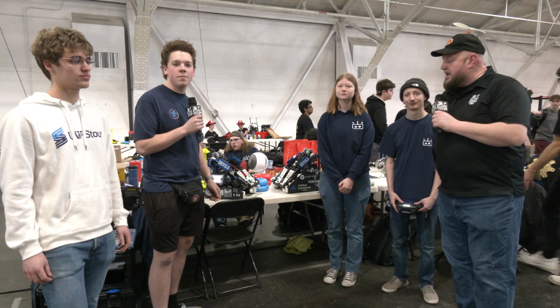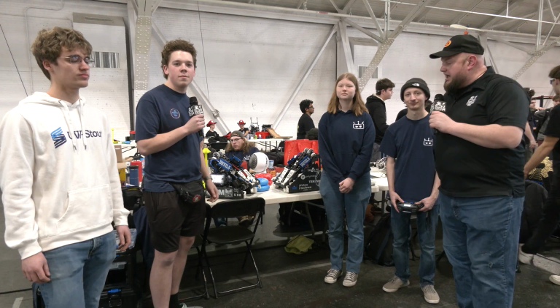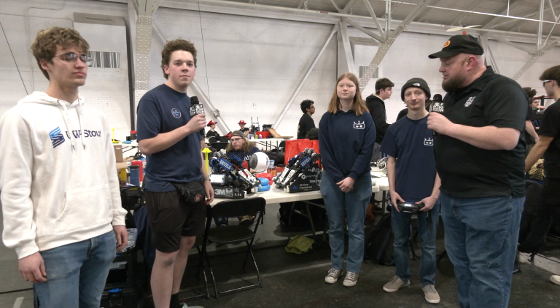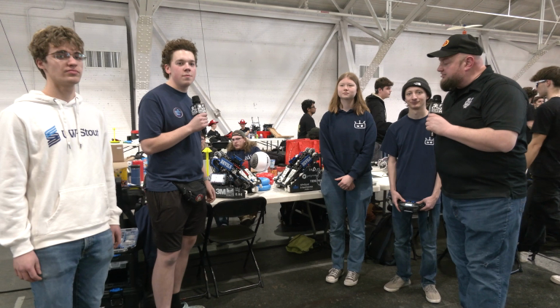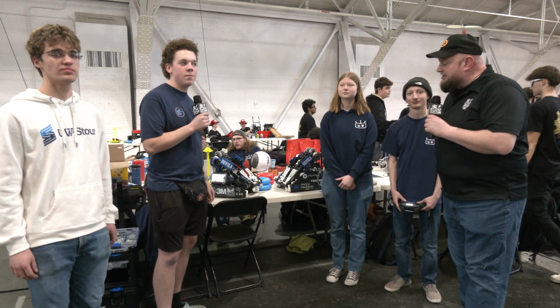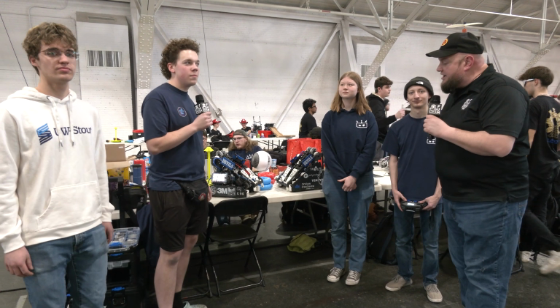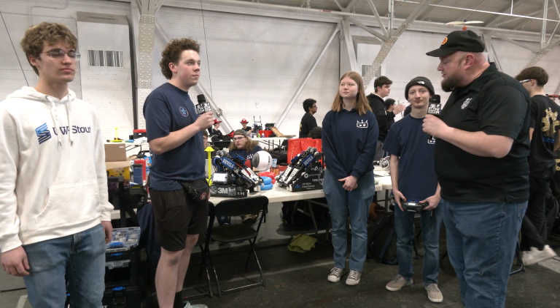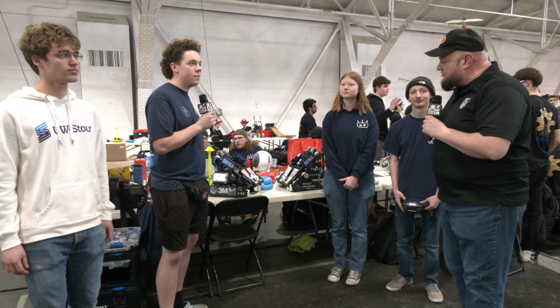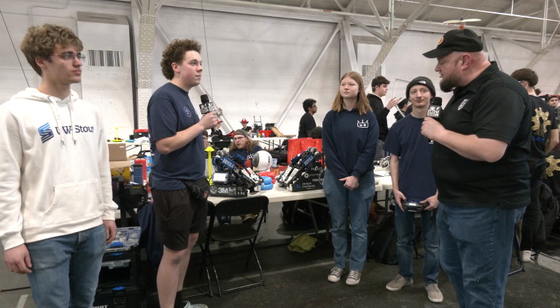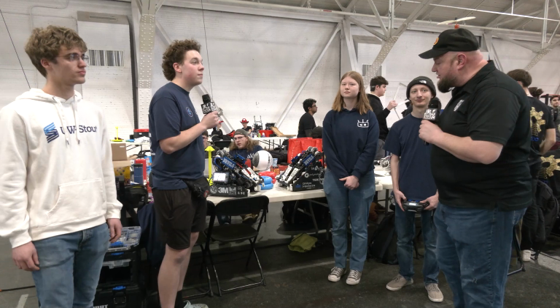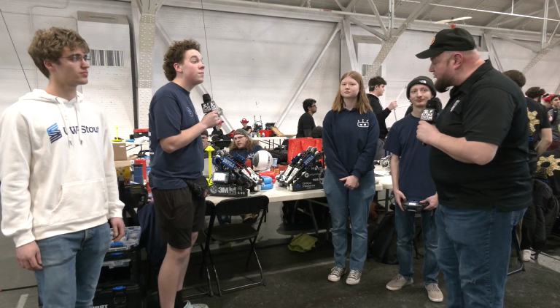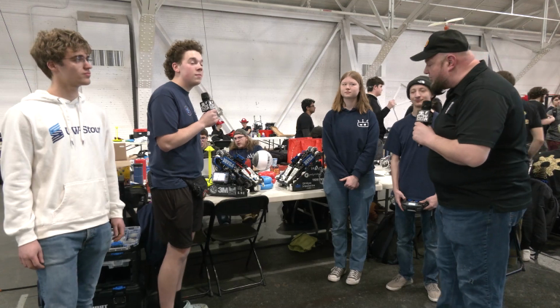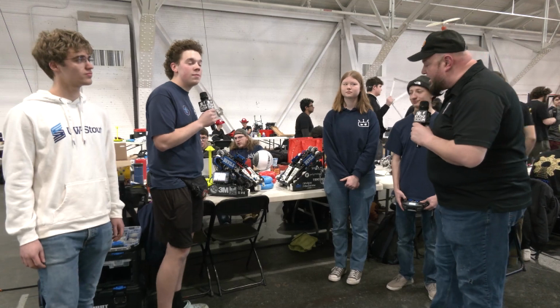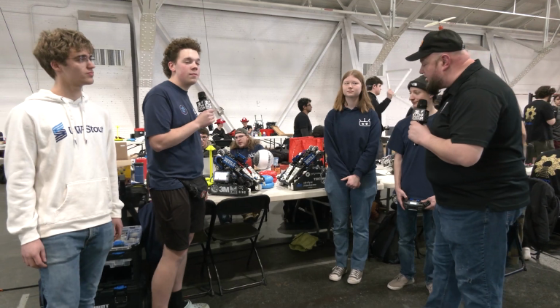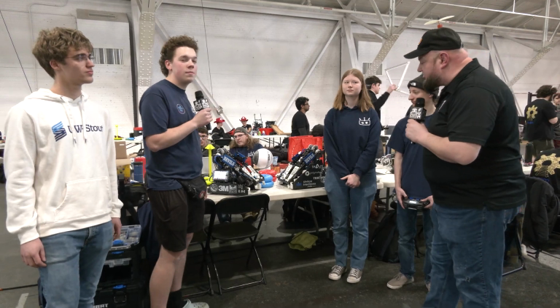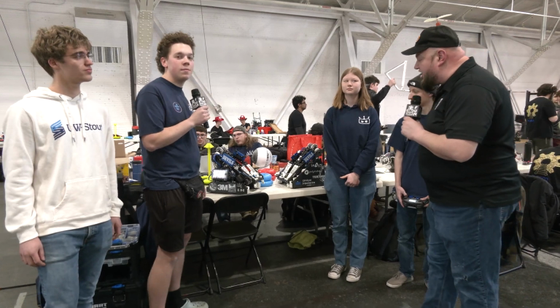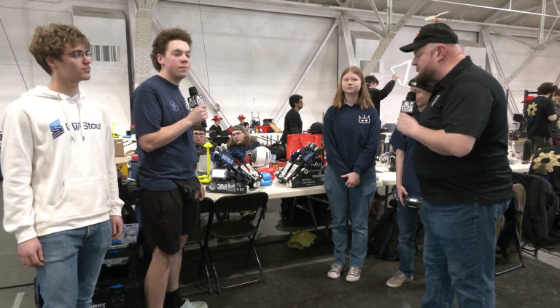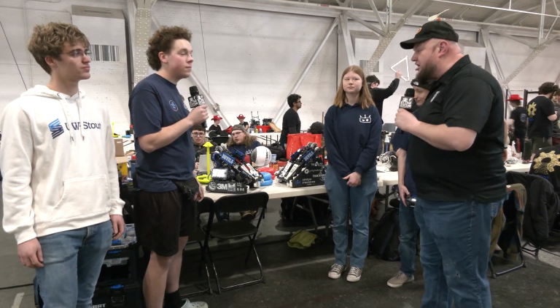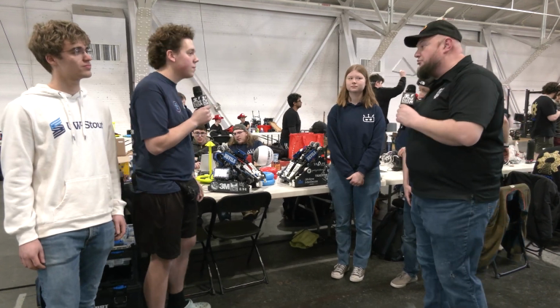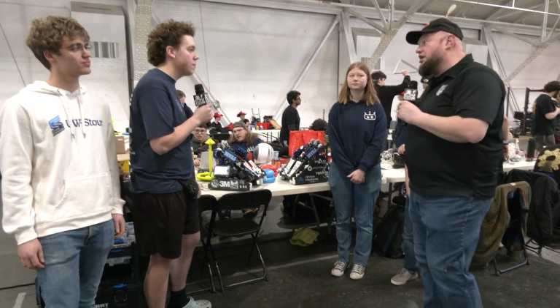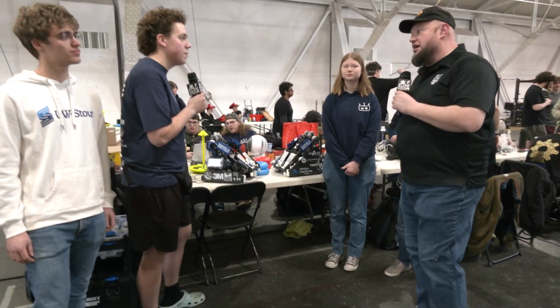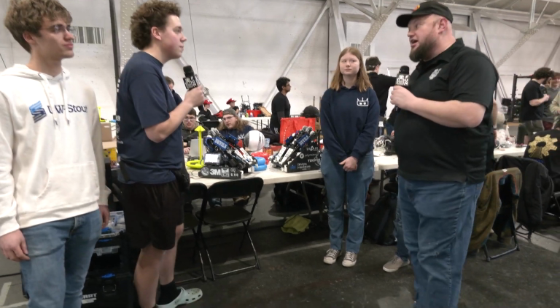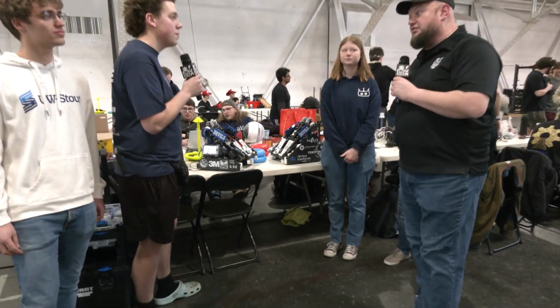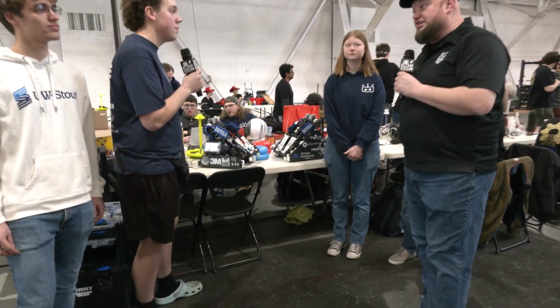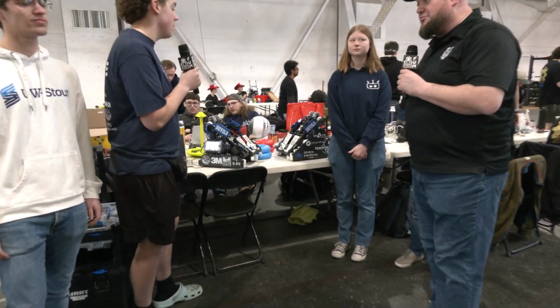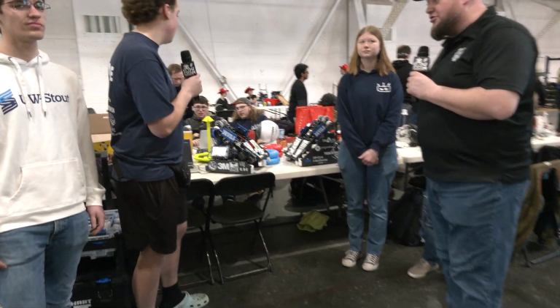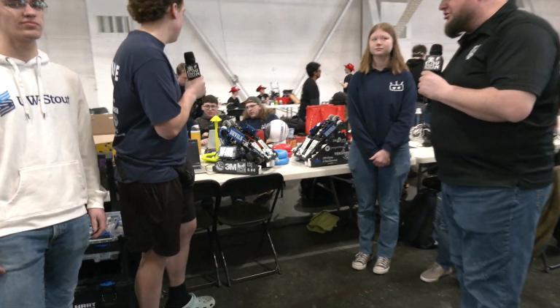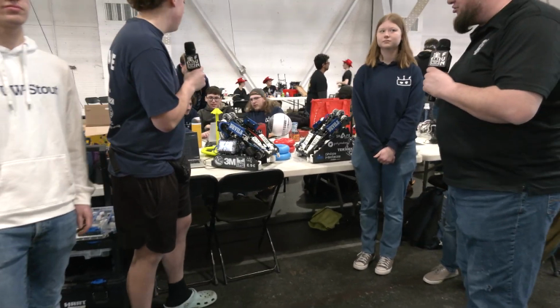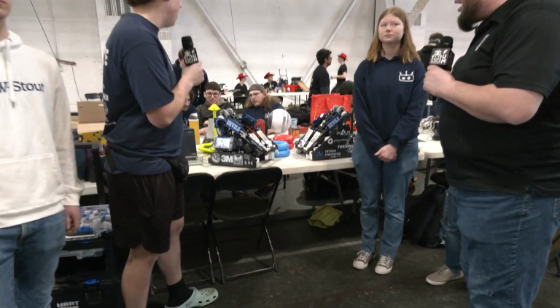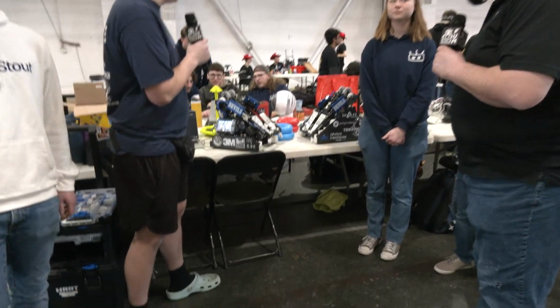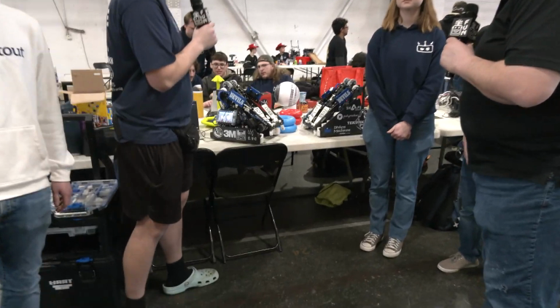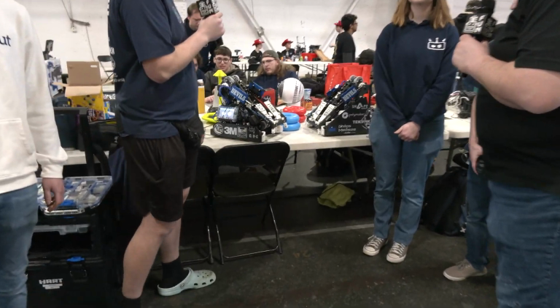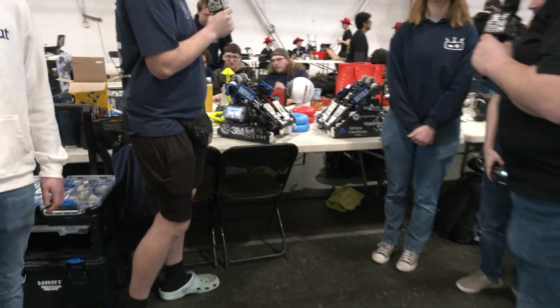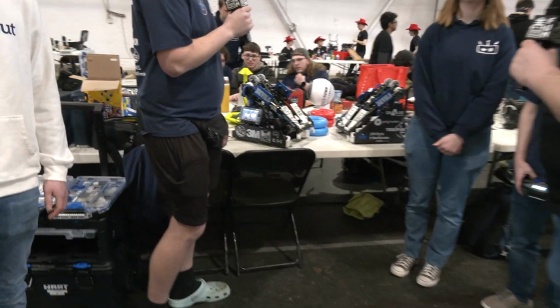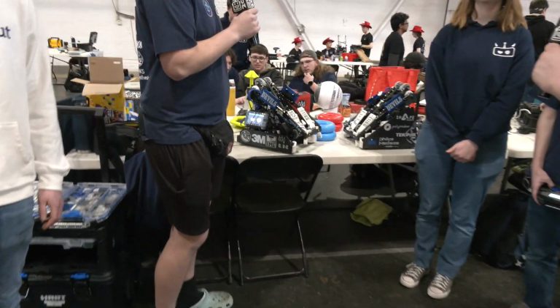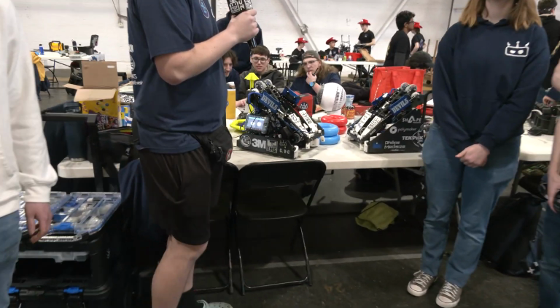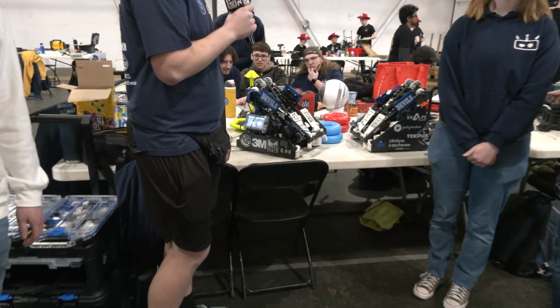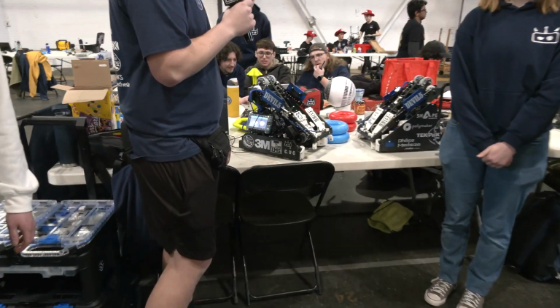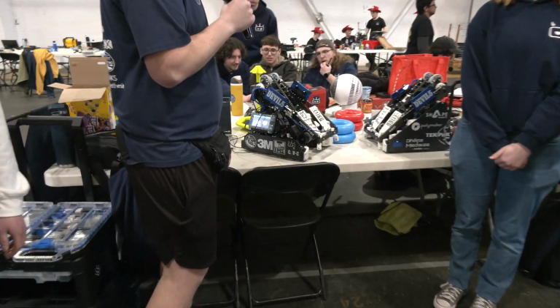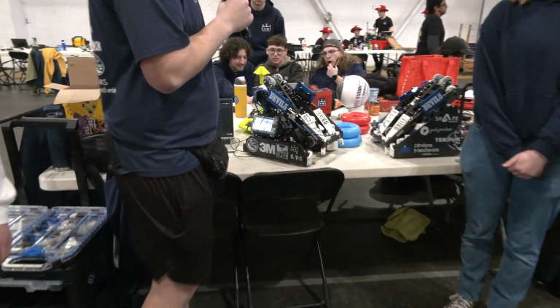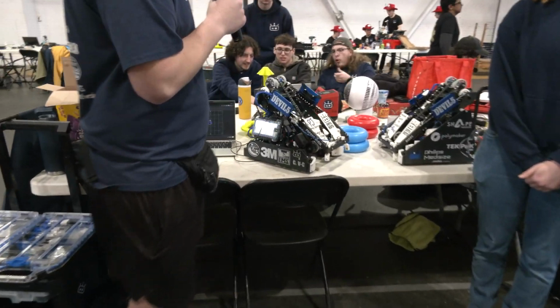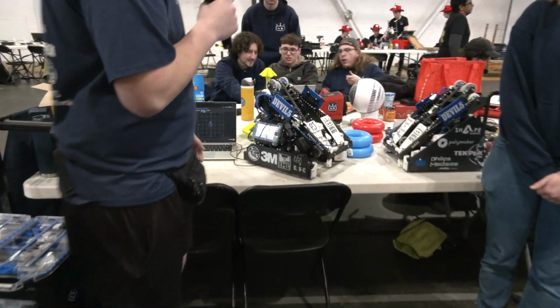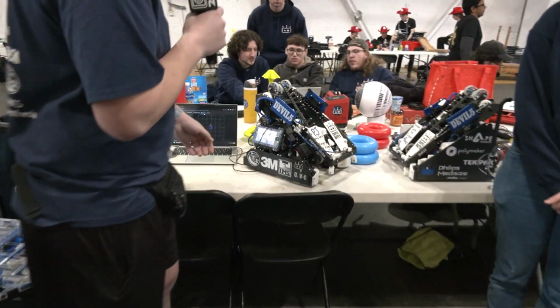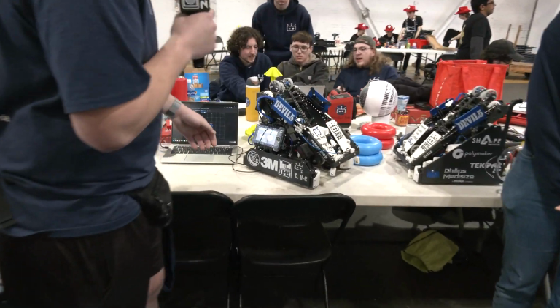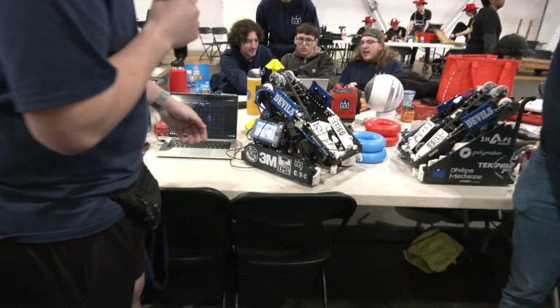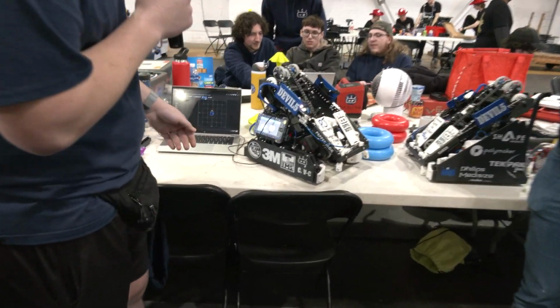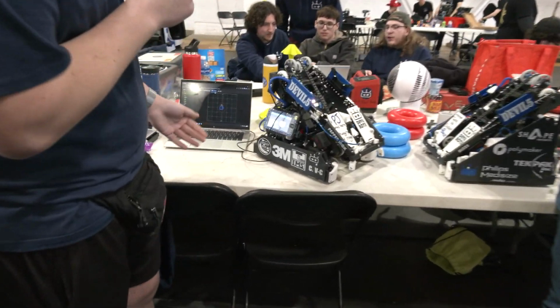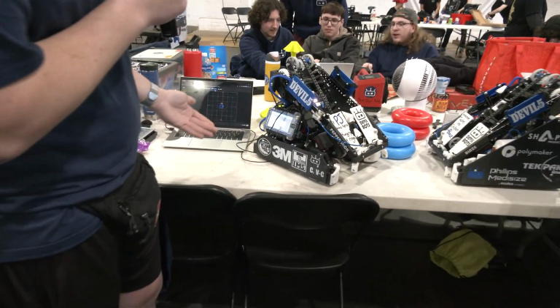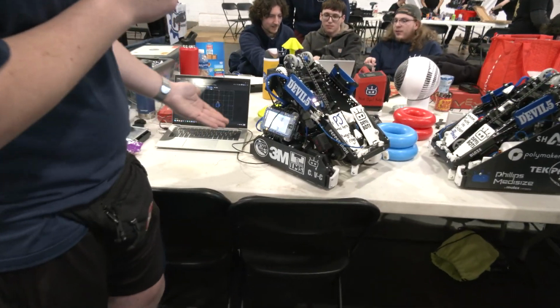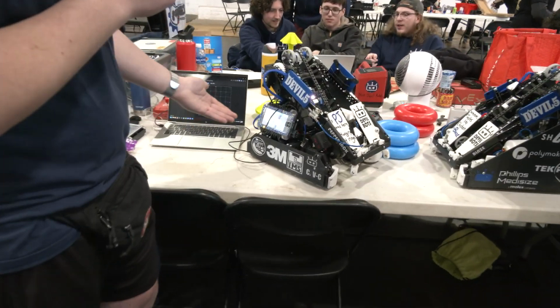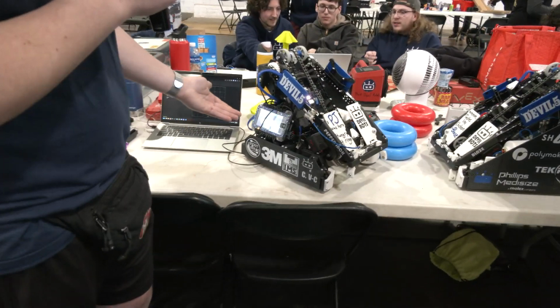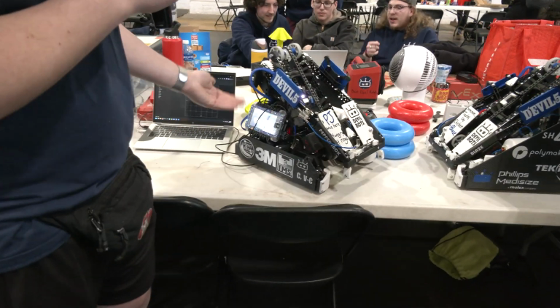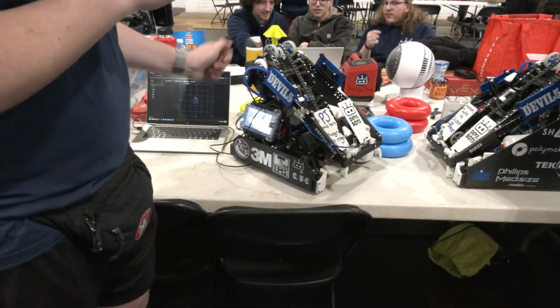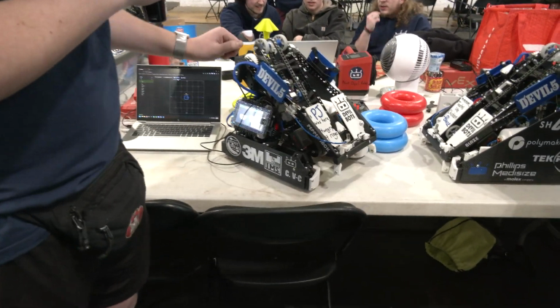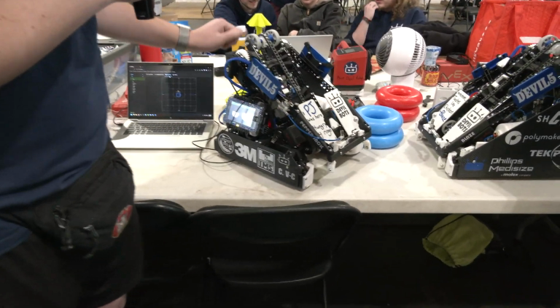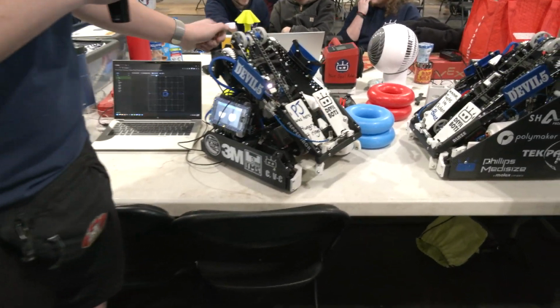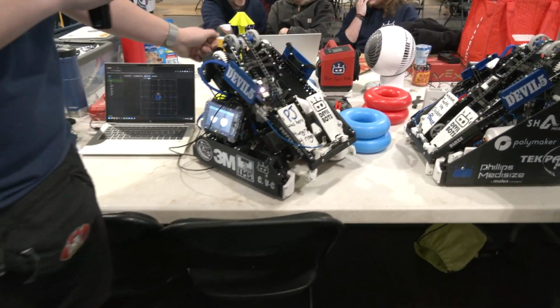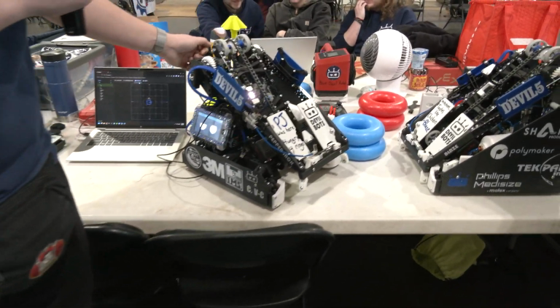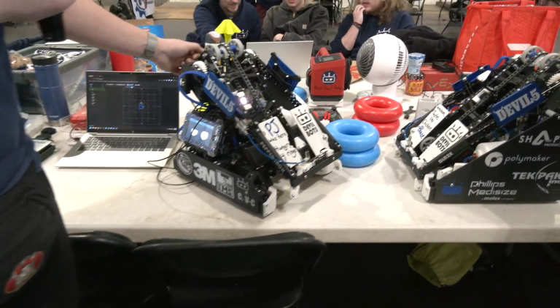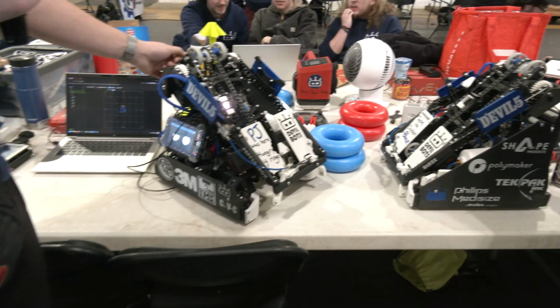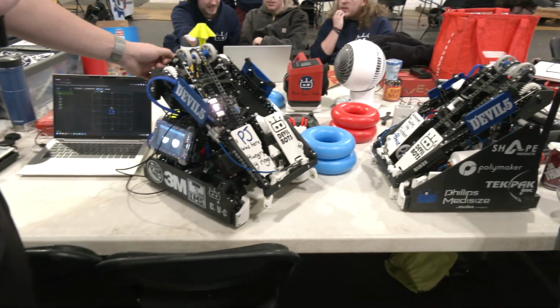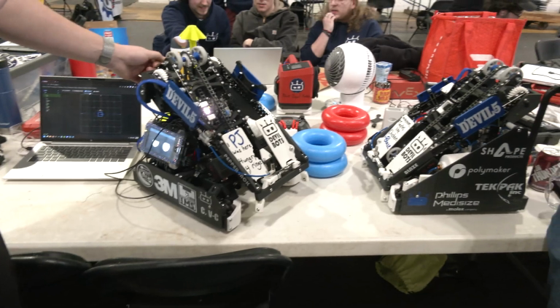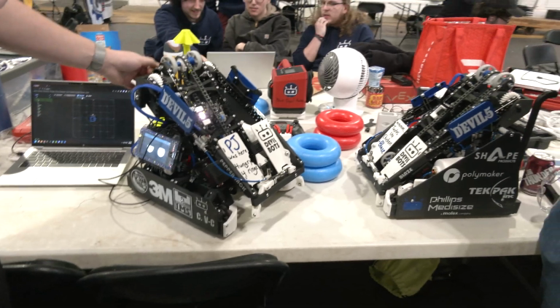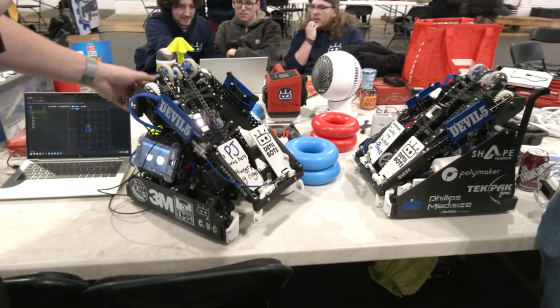Let's dive into this robot here. Talking about running a 10-motor drivetrain — I'd love to hear more about that, the chassis you're rocking, and then a little bit more on your MOGO Mac too.